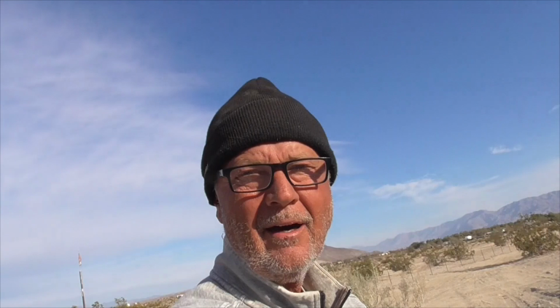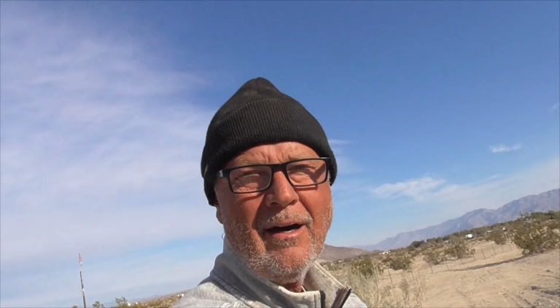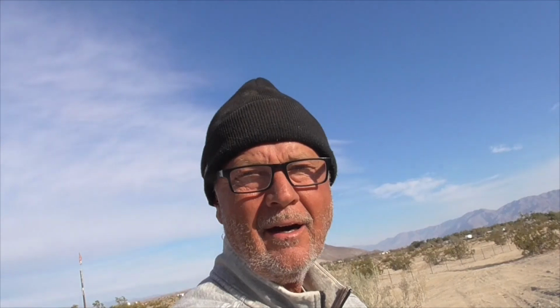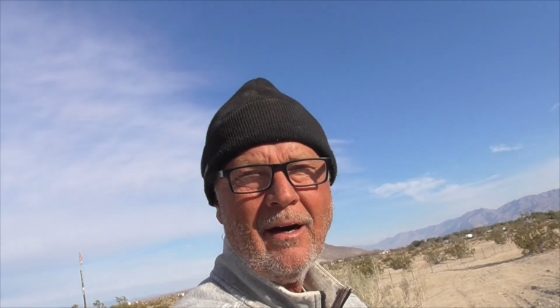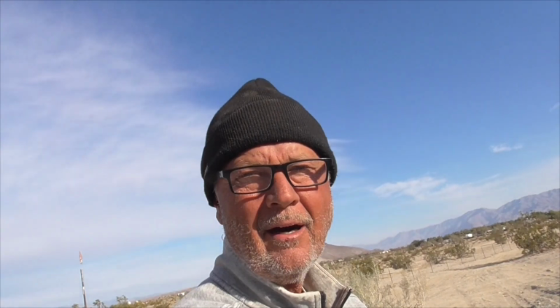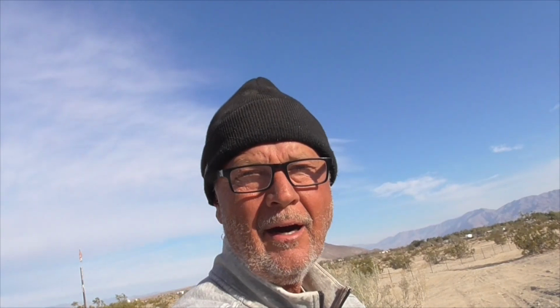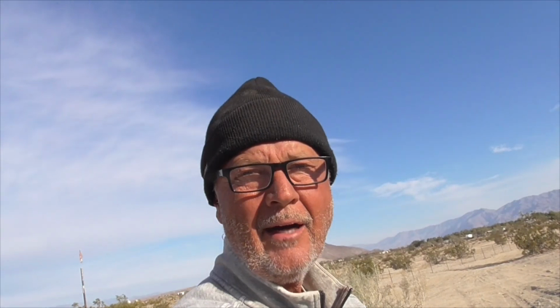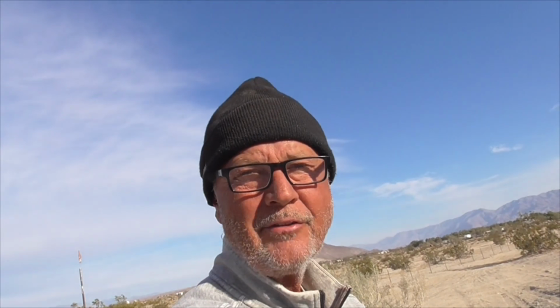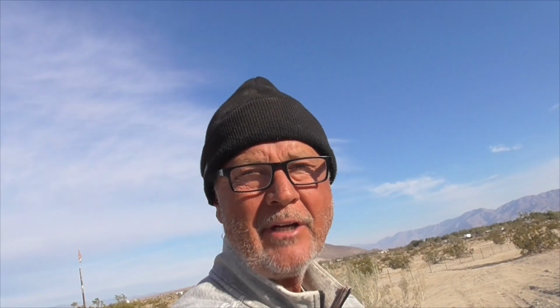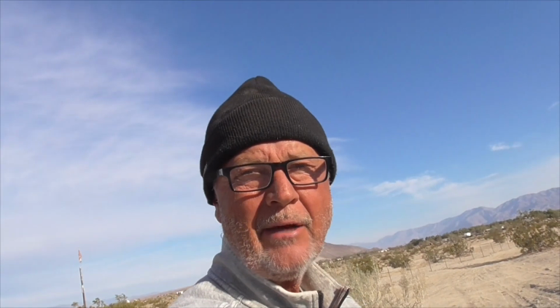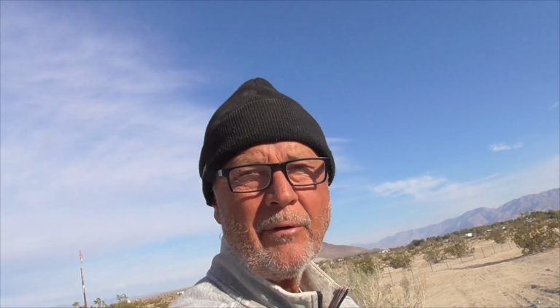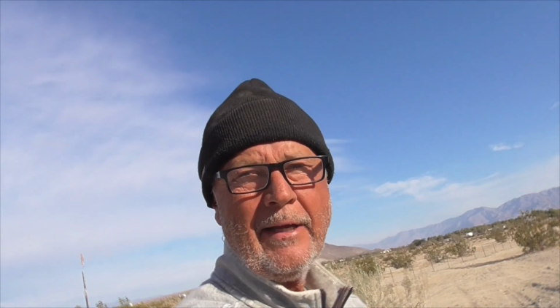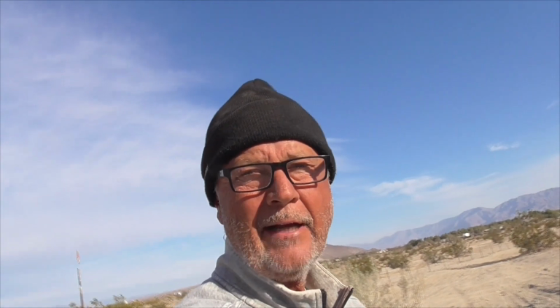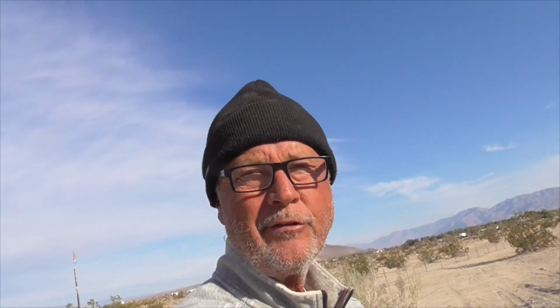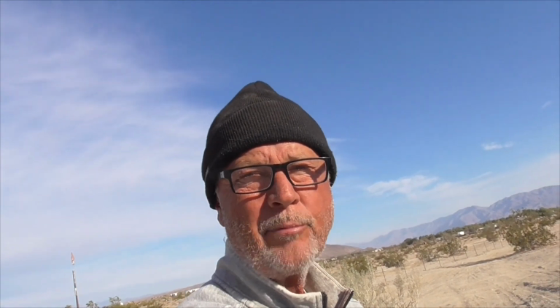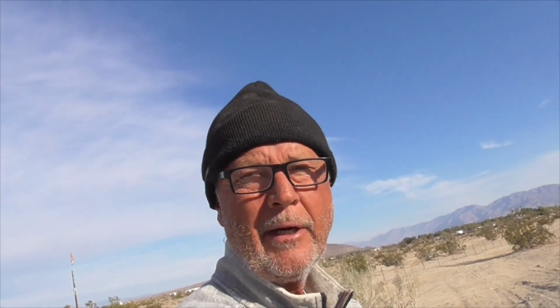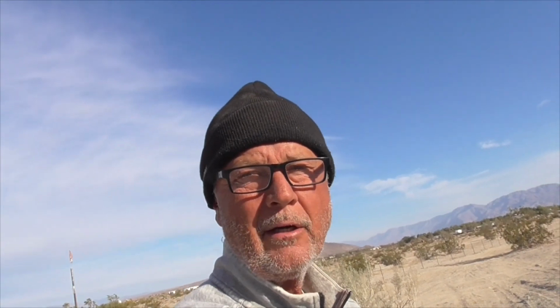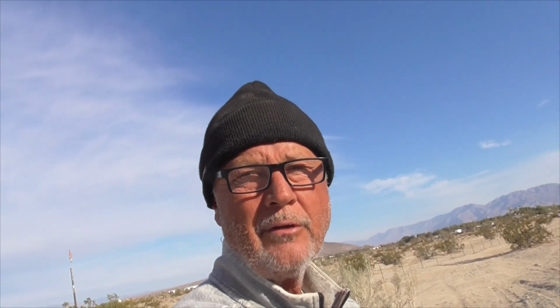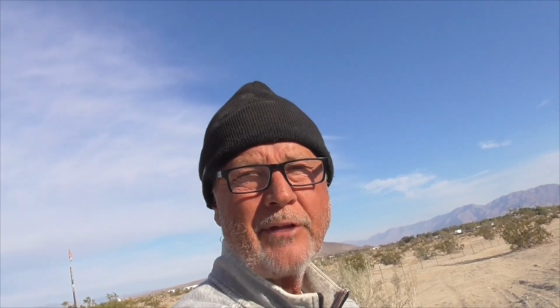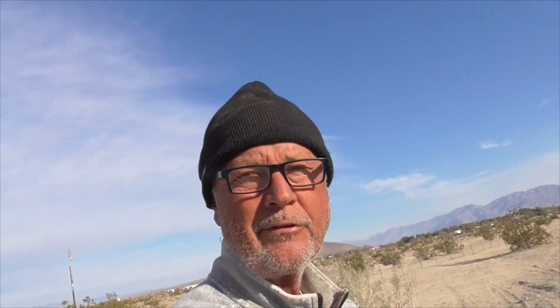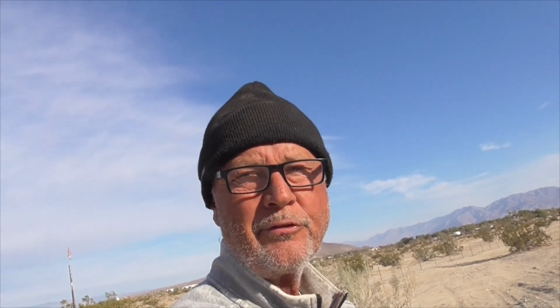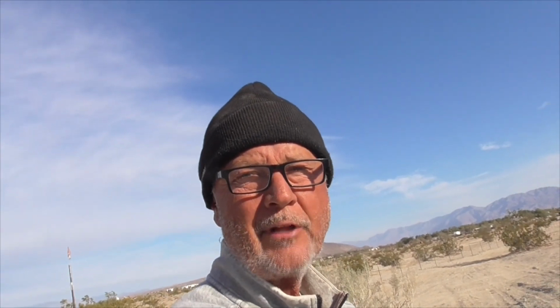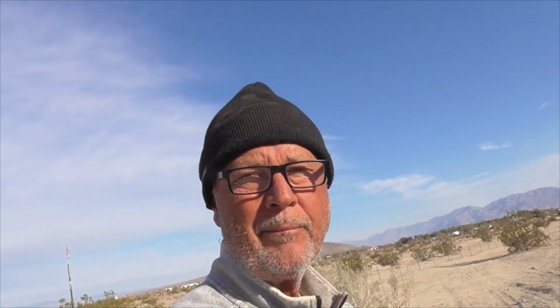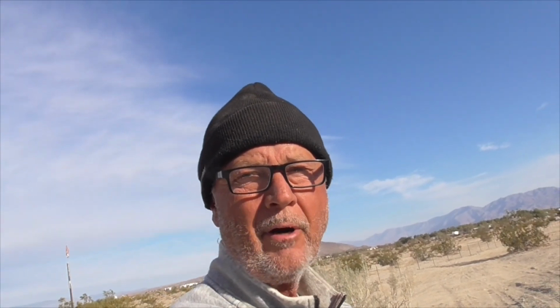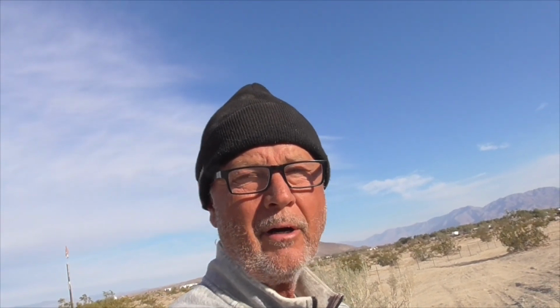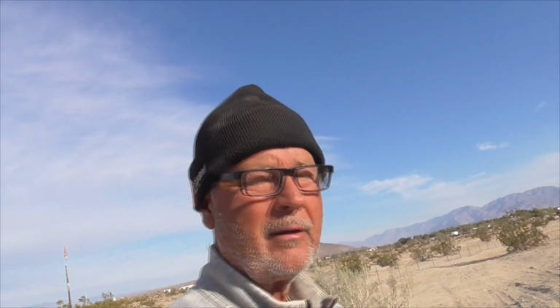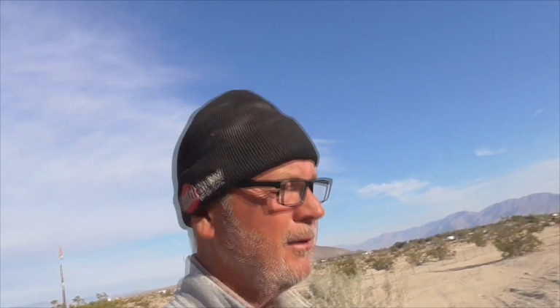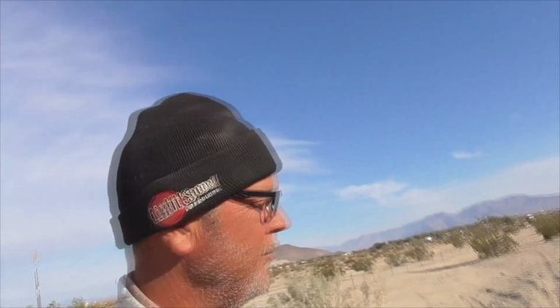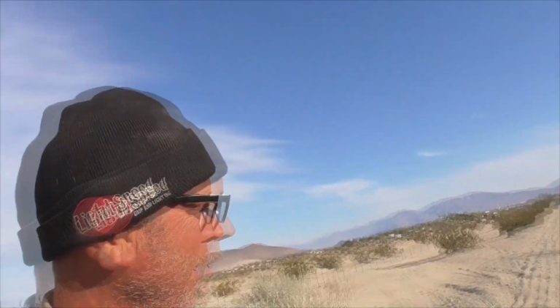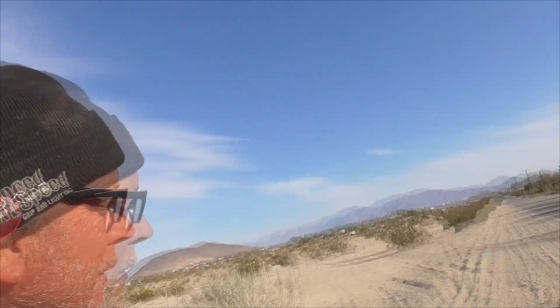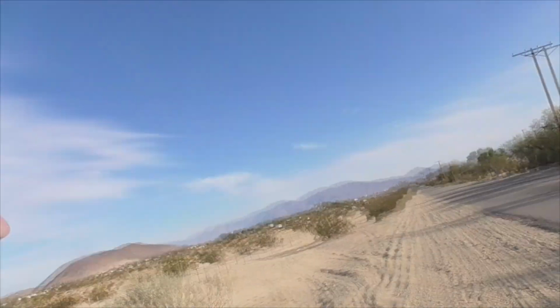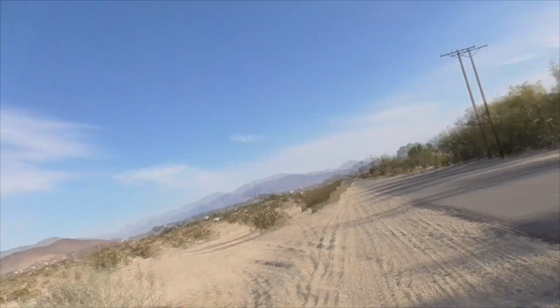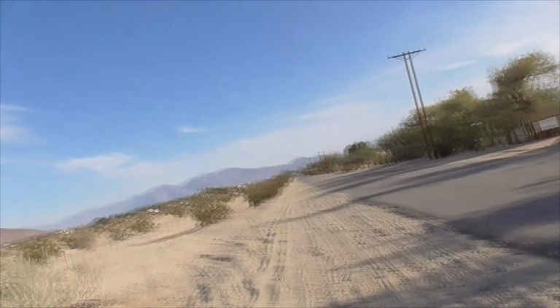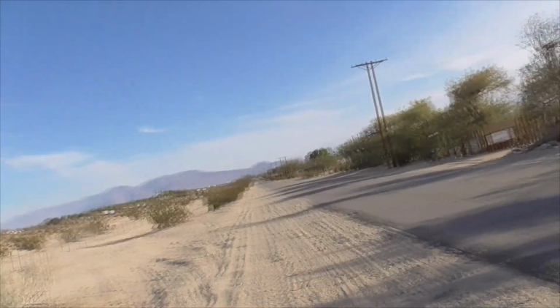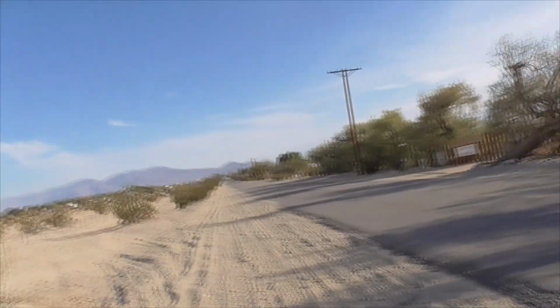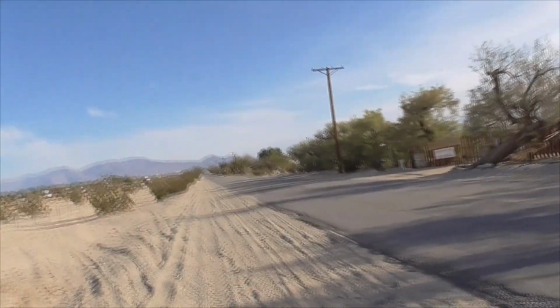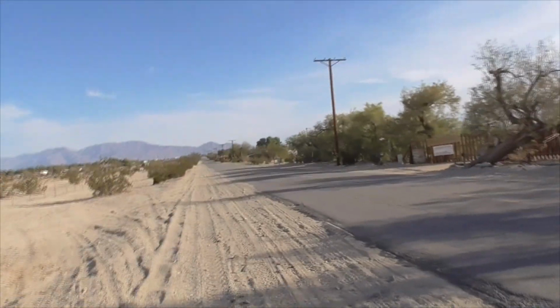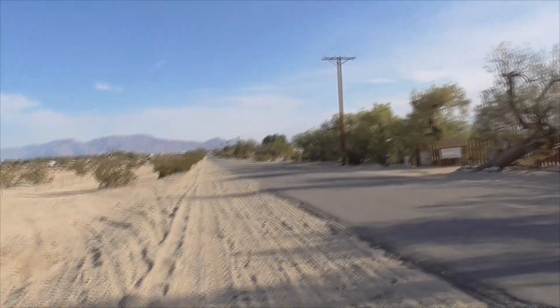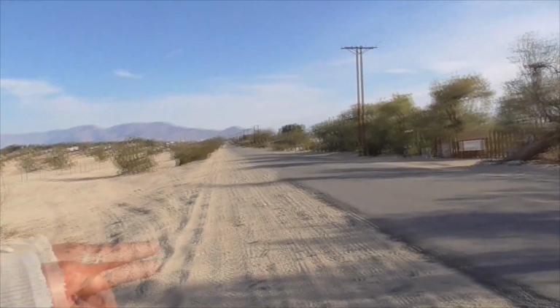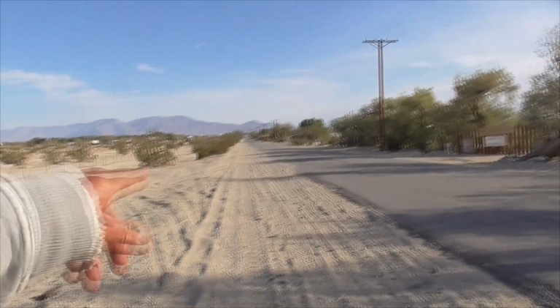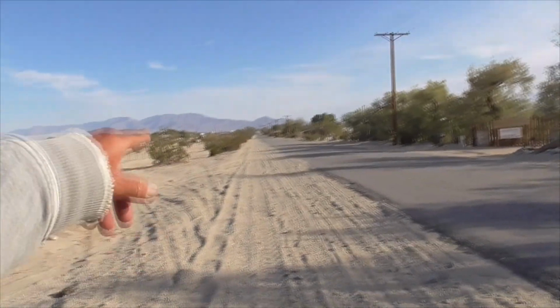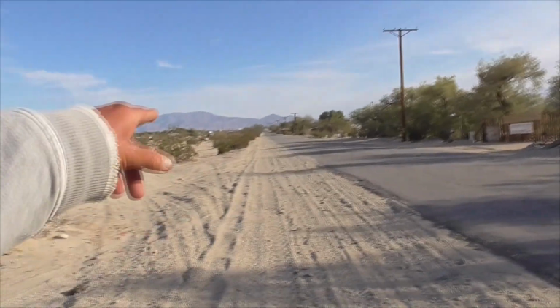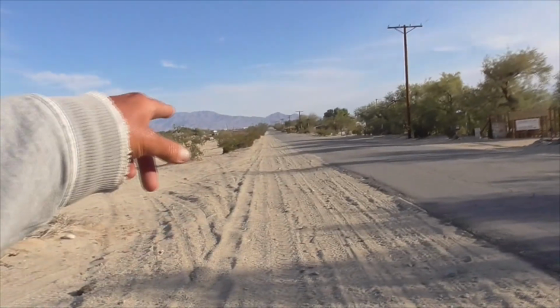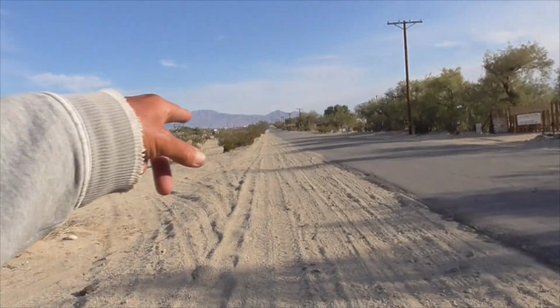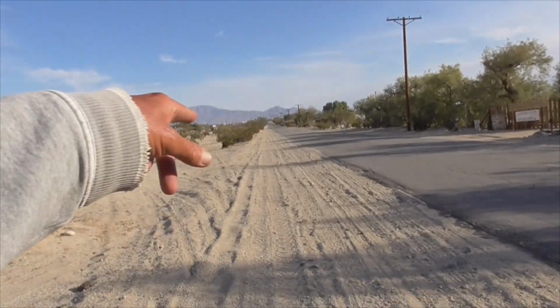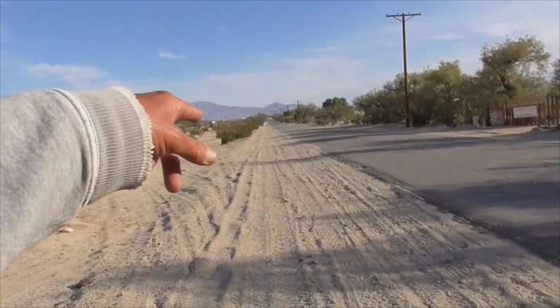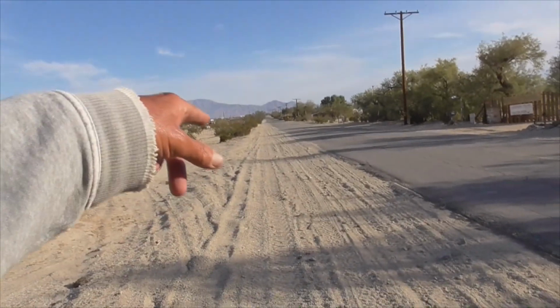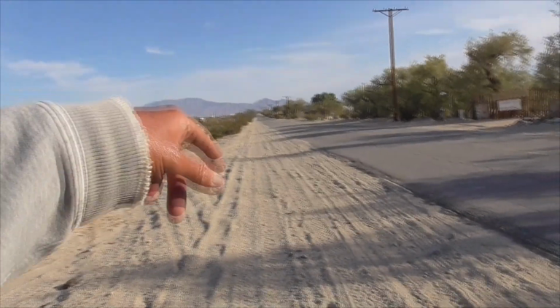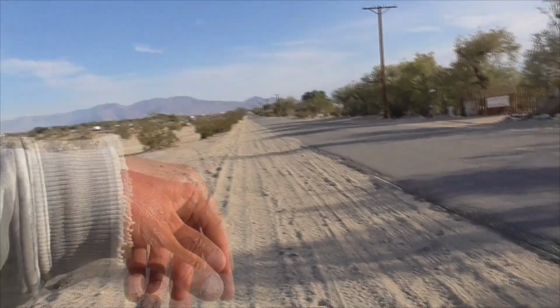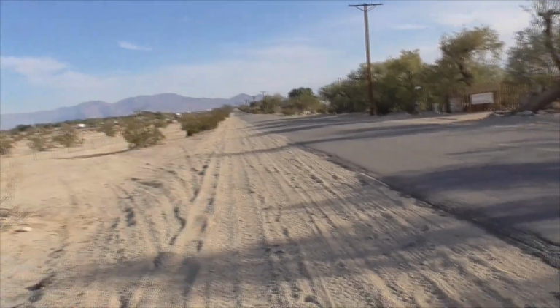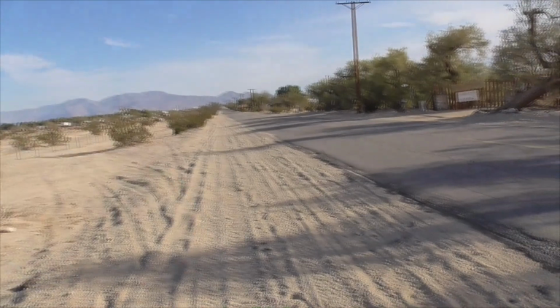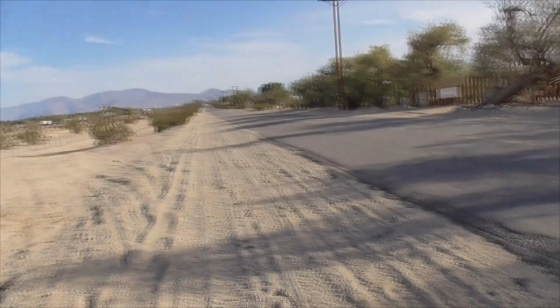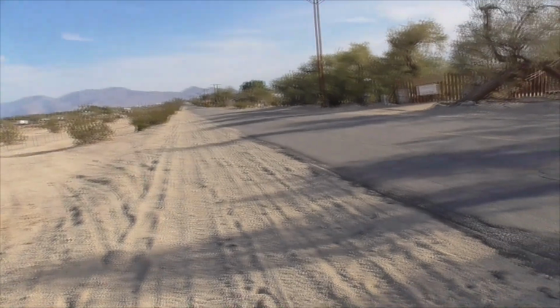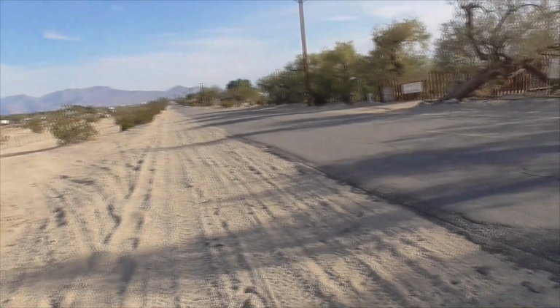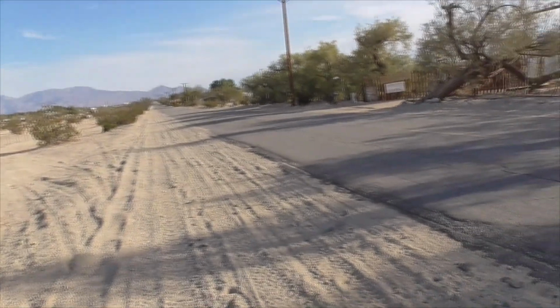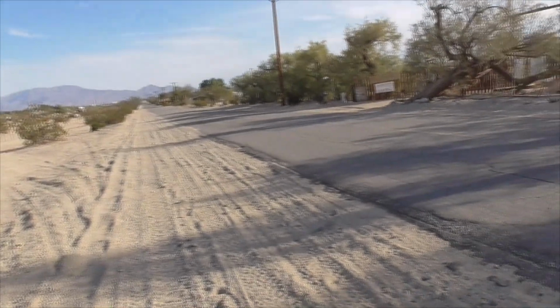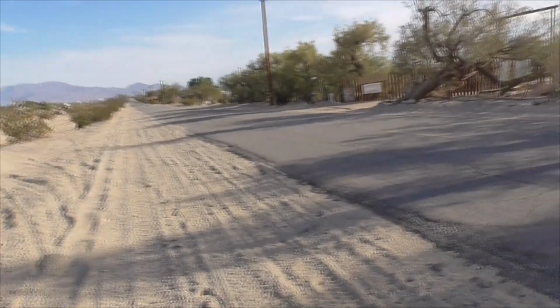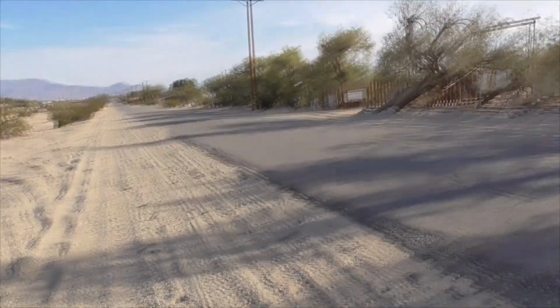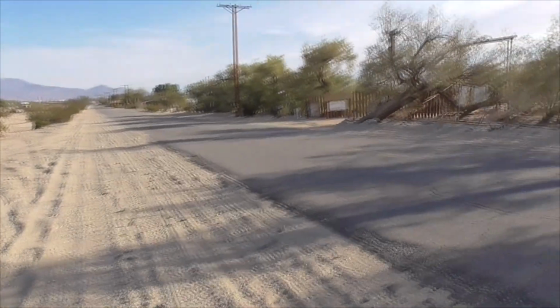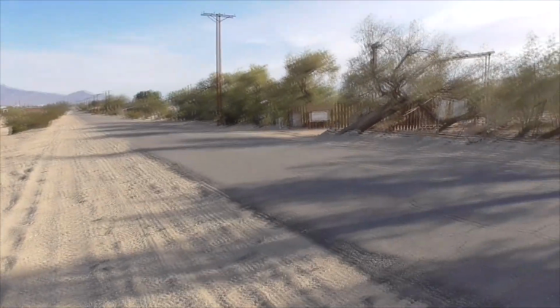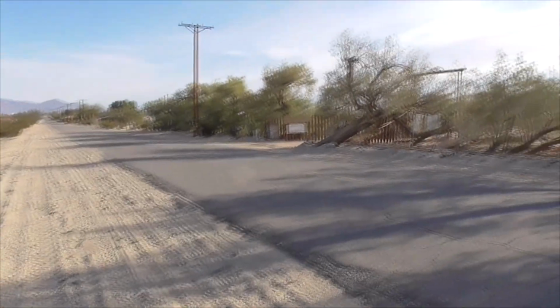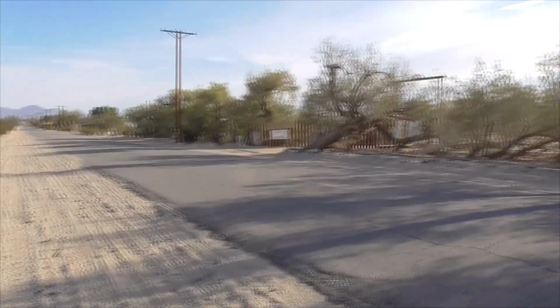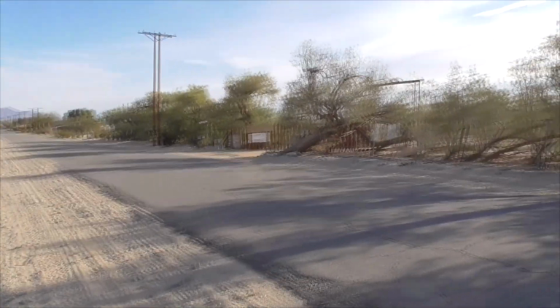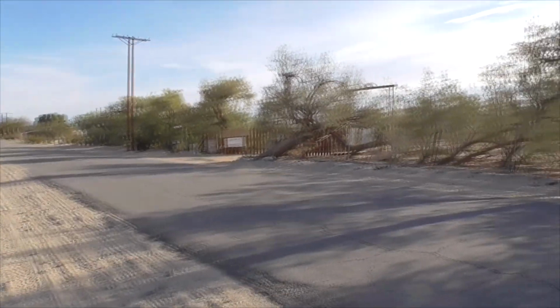Today we're in Anza-Borrego Desert State Park, Southern California. This is Split Mountain Road by Ocotillo Wells.